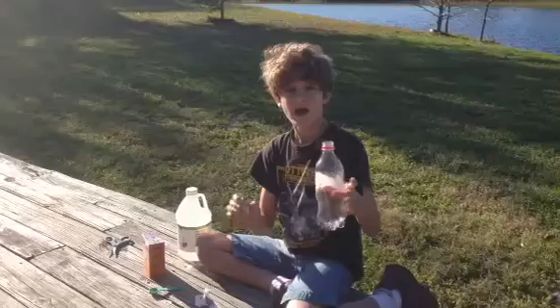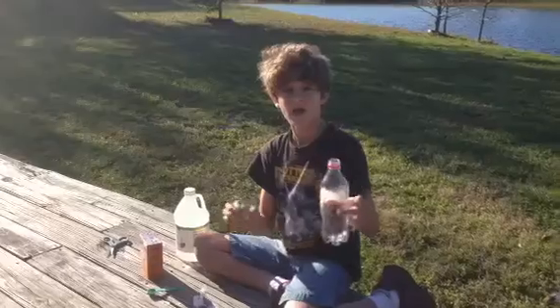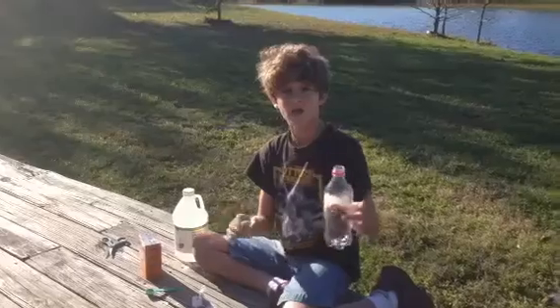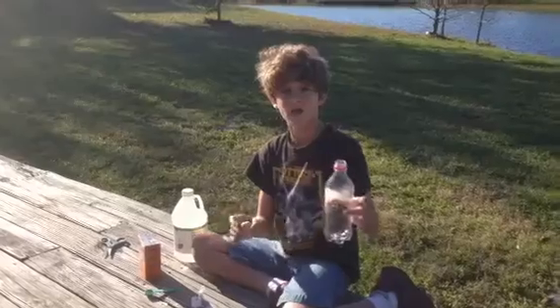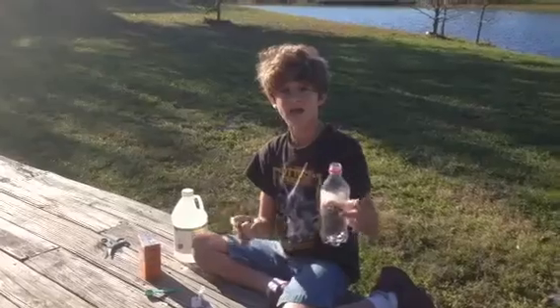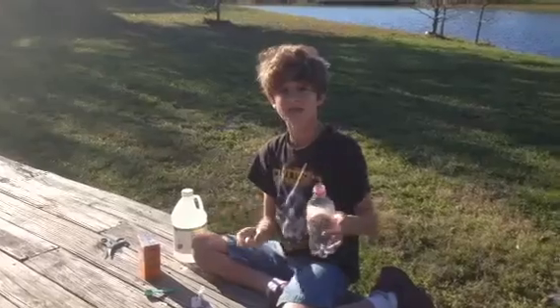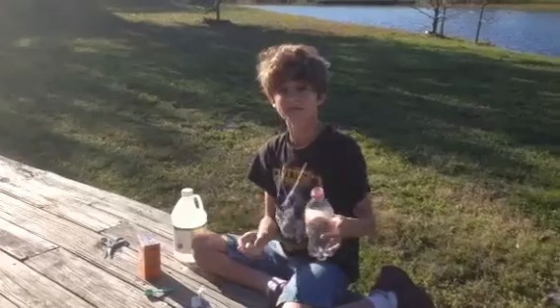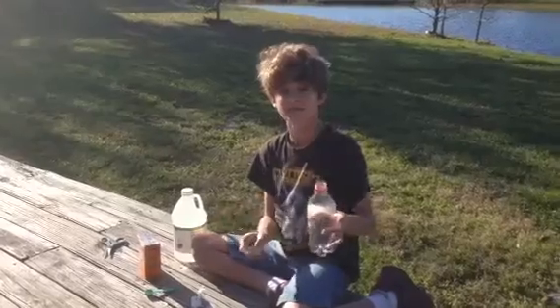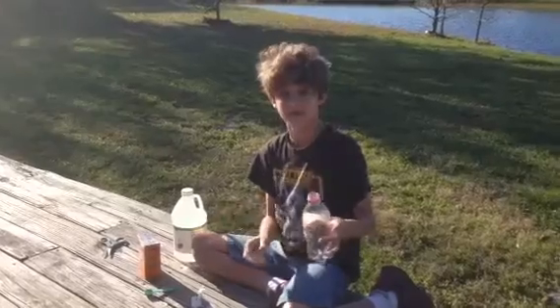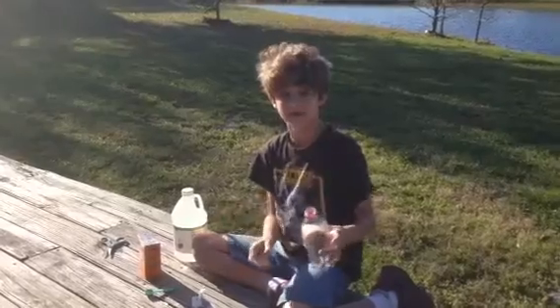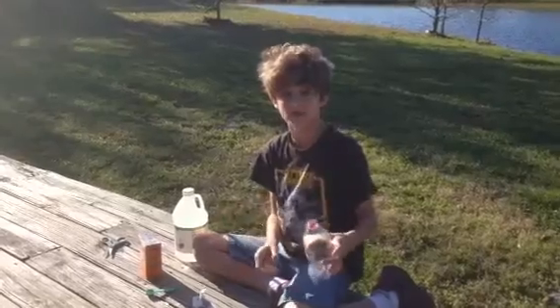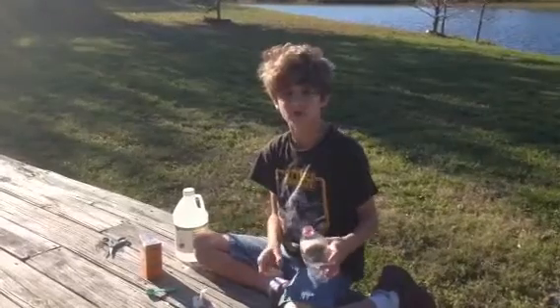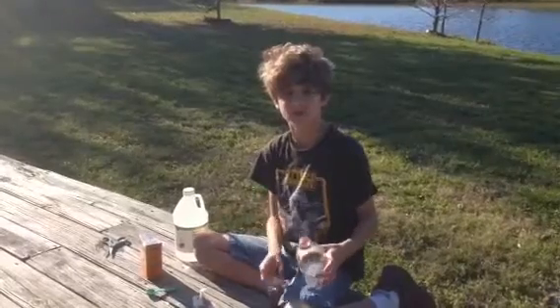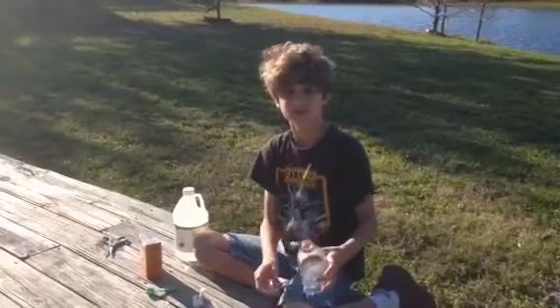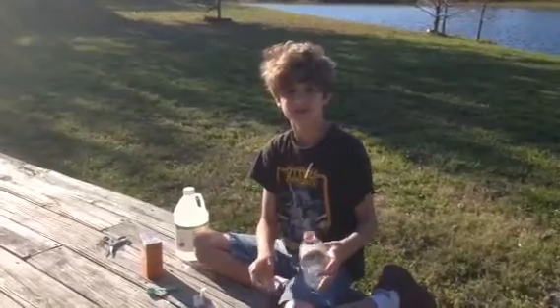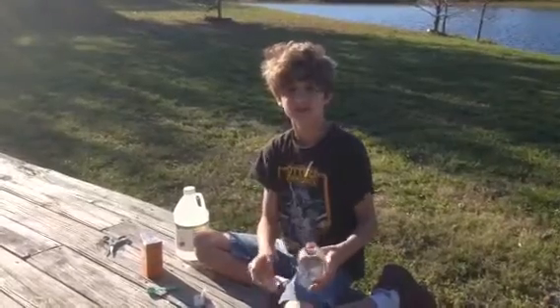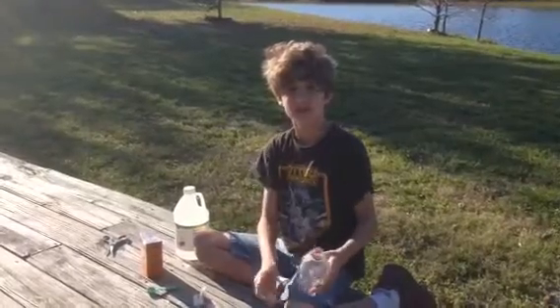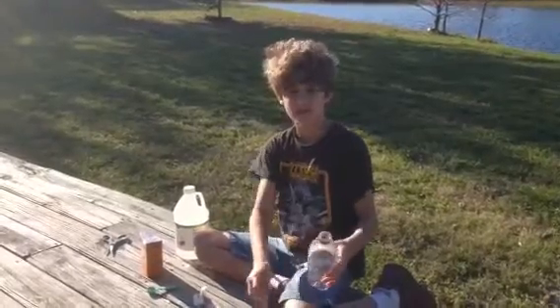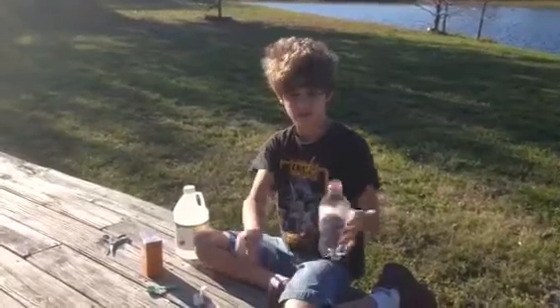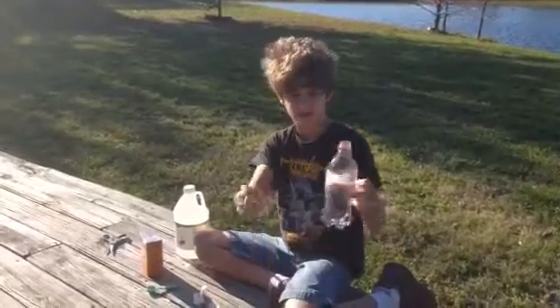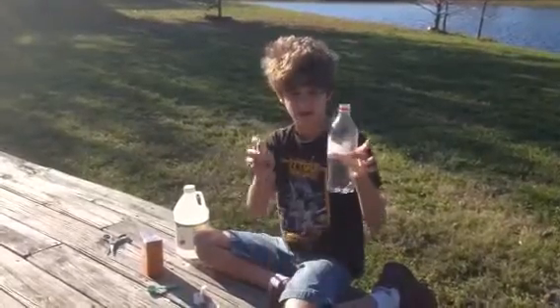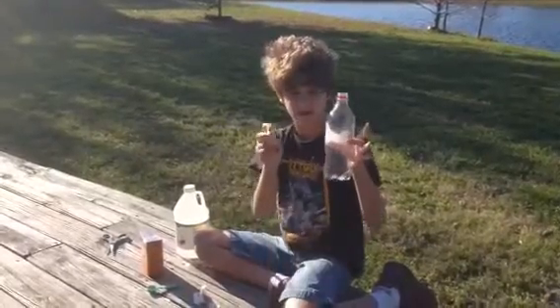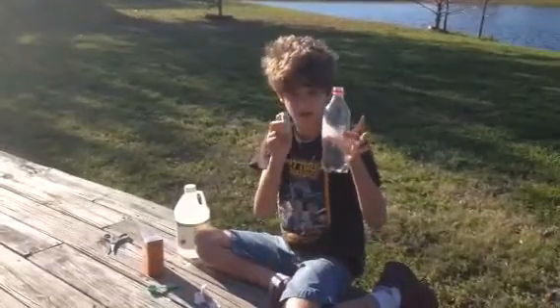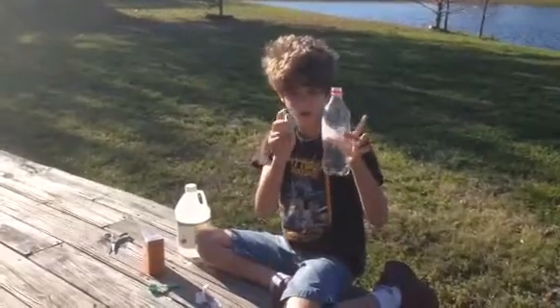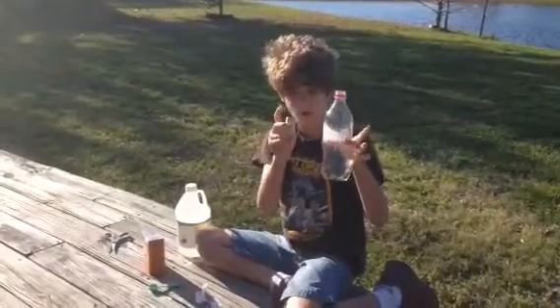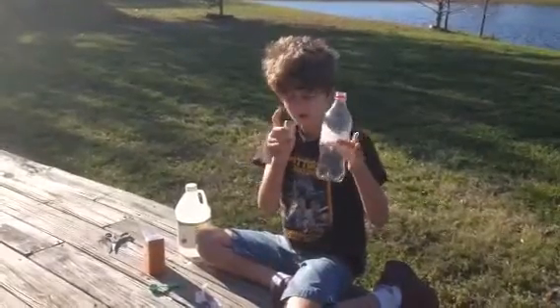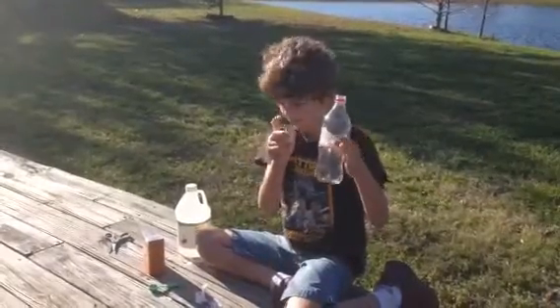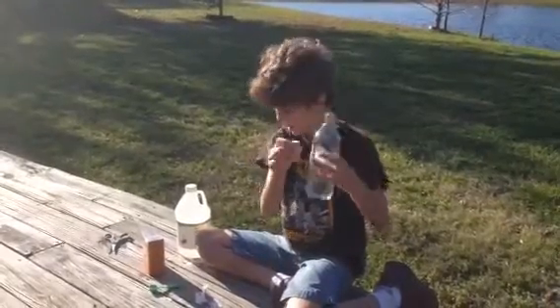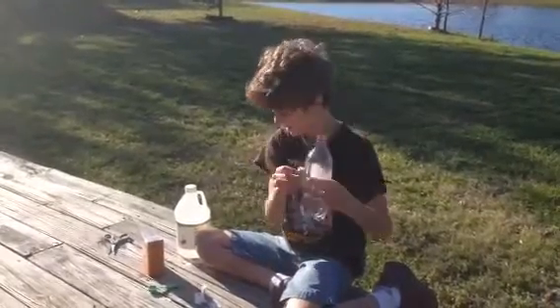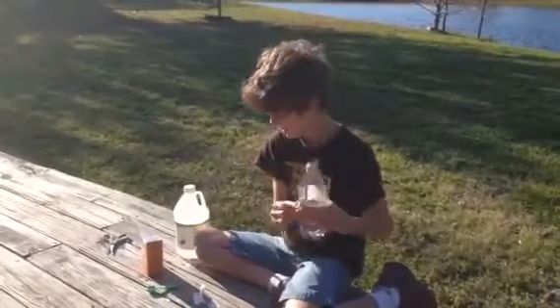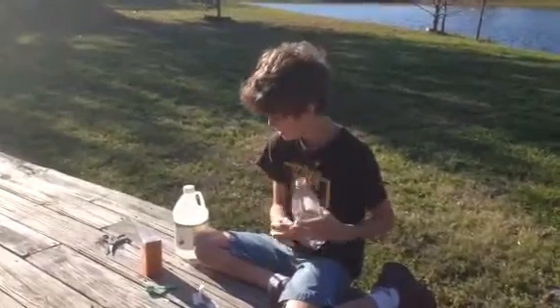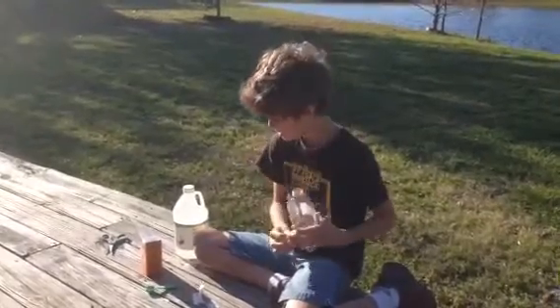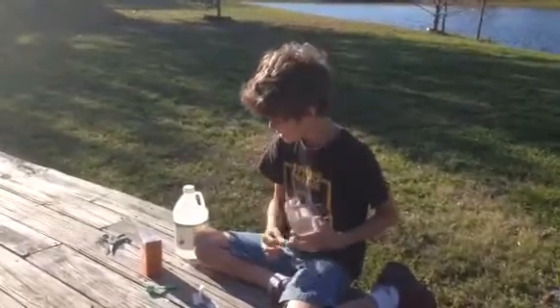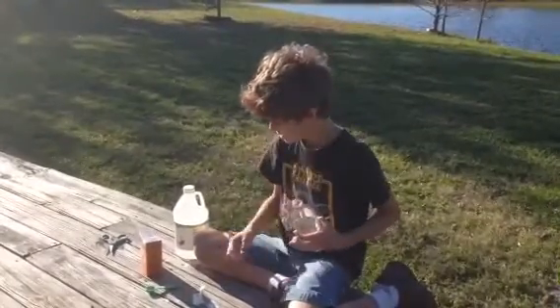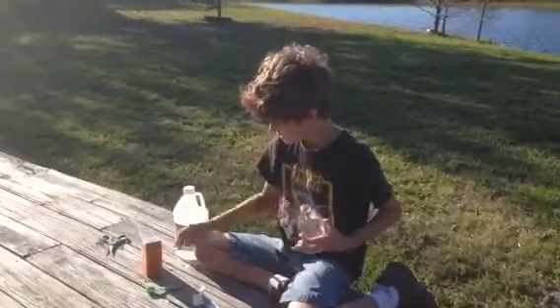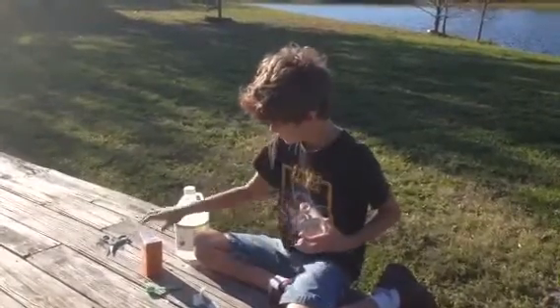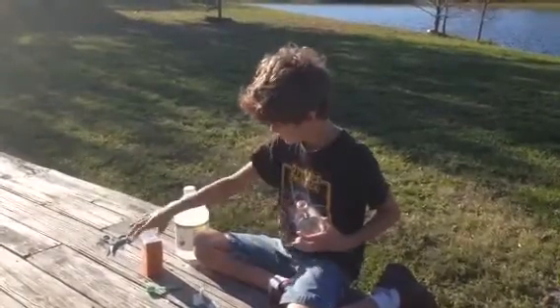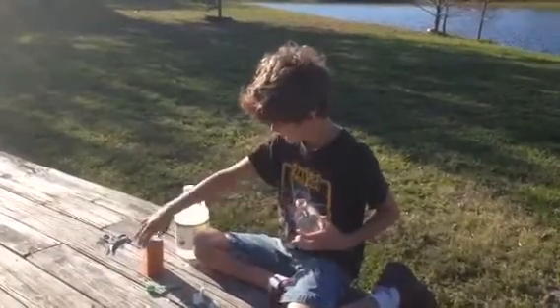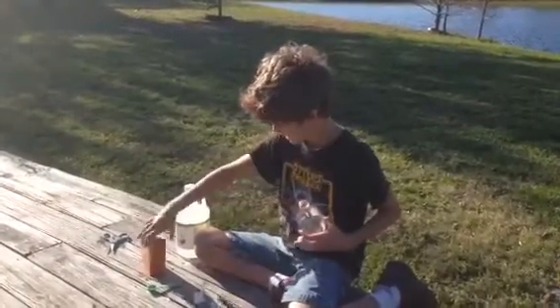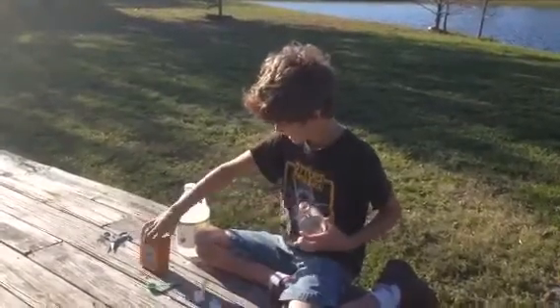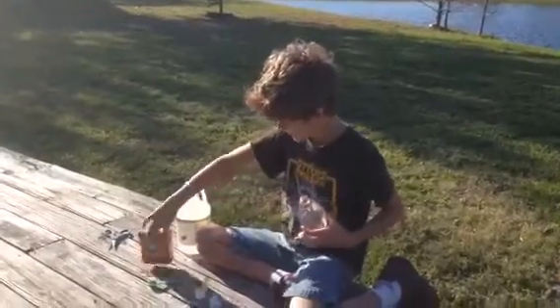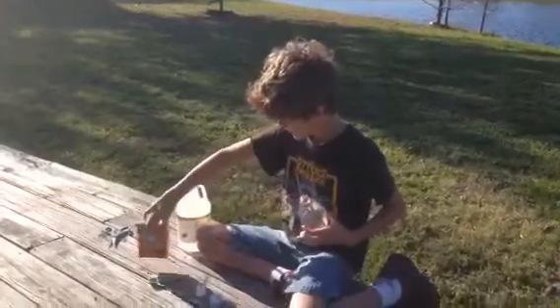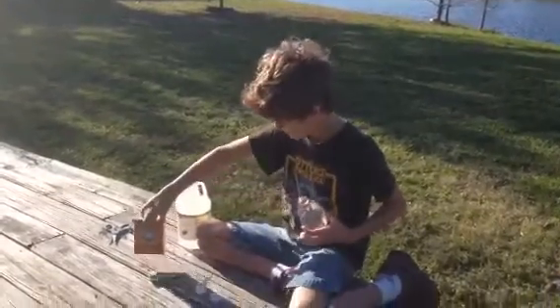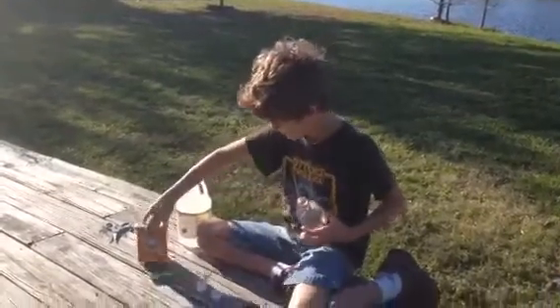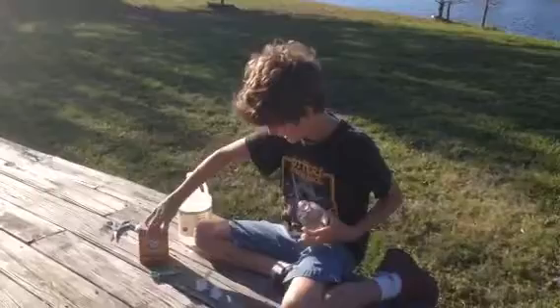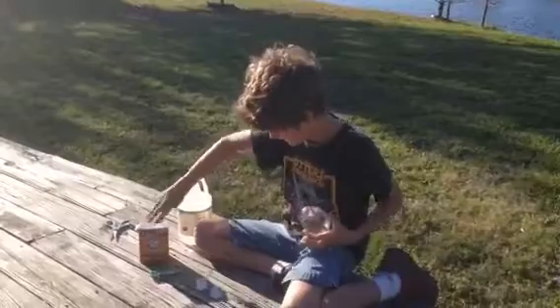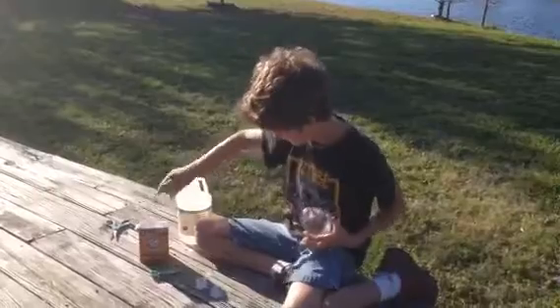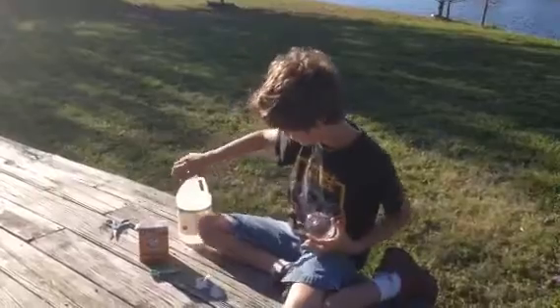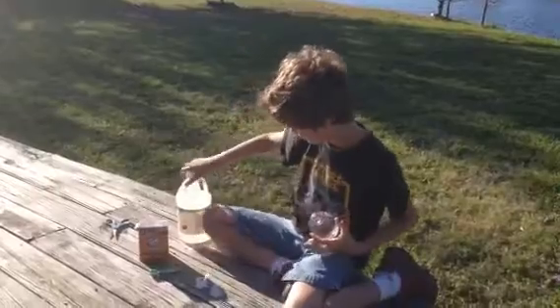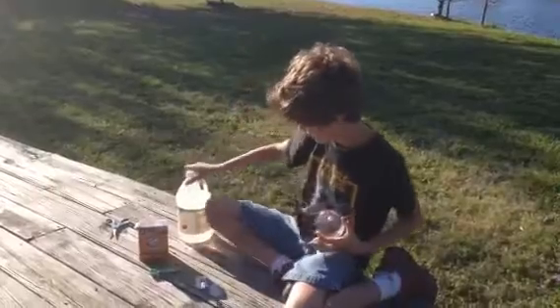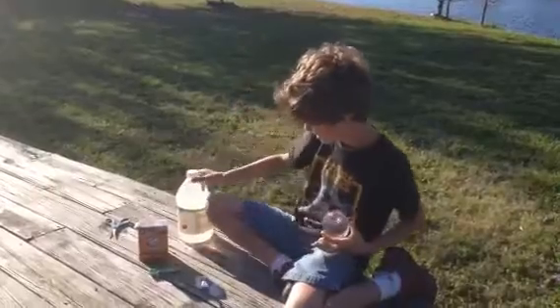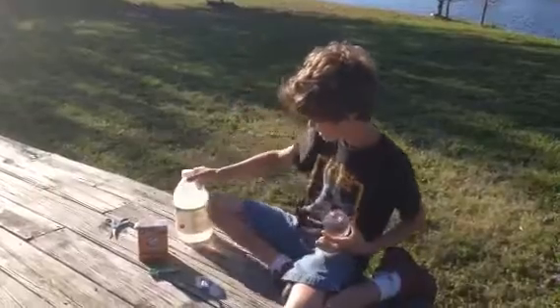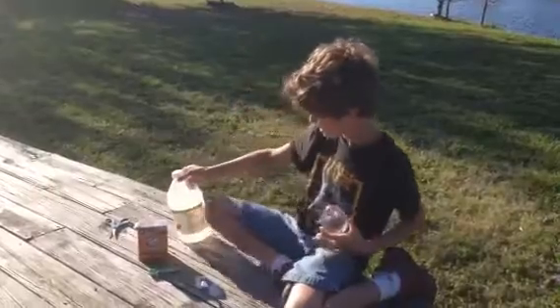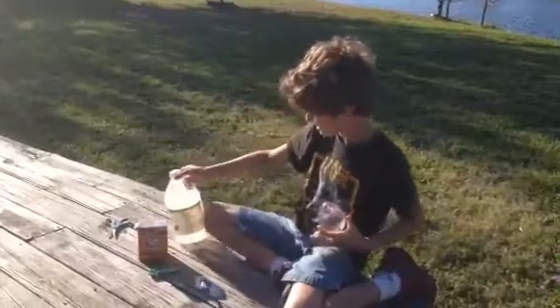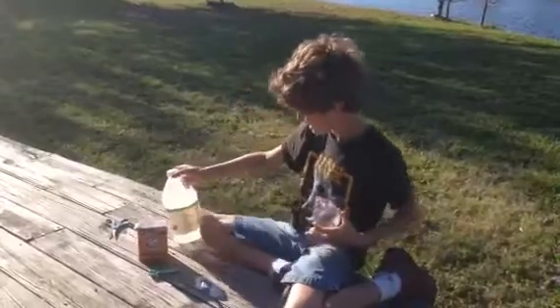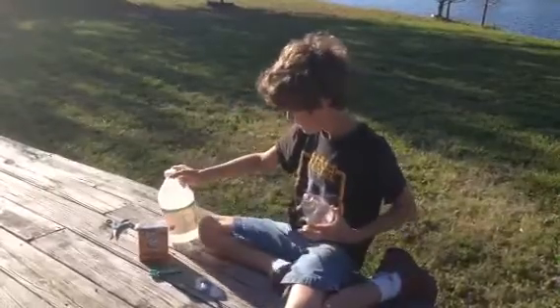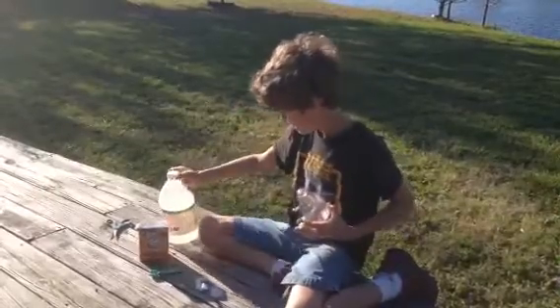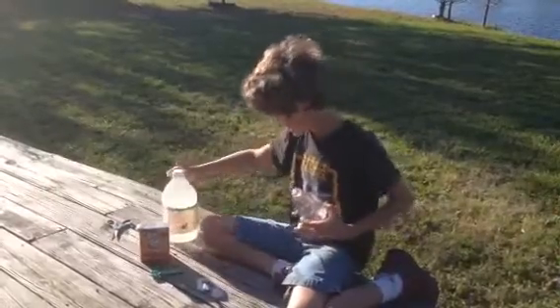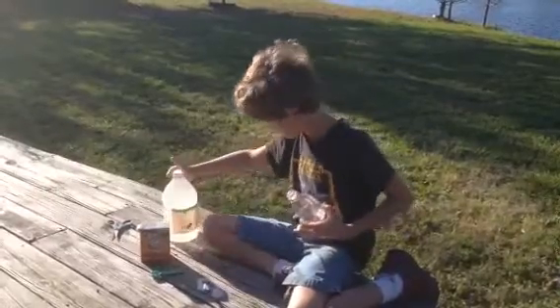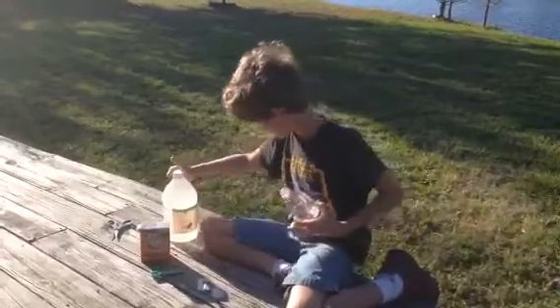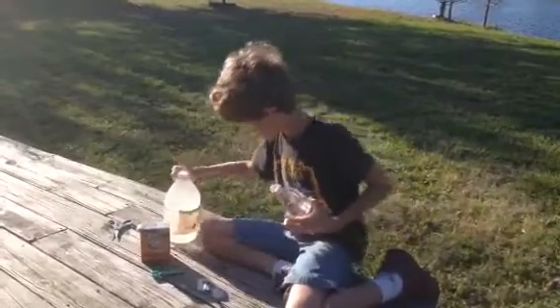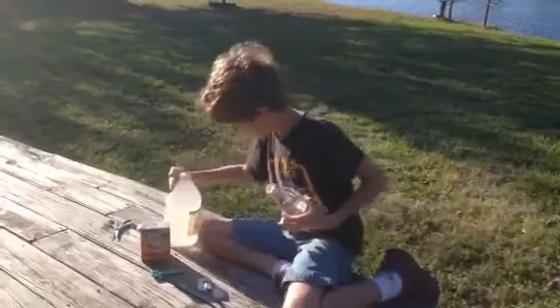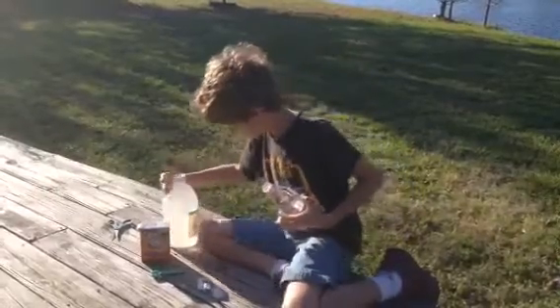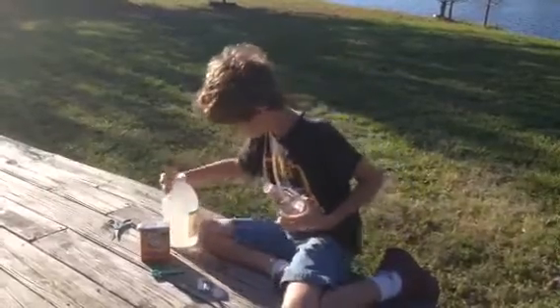Hello, my name is Liam Grooms. Today I'll be making a cork rocket using baking soda and vinegar.